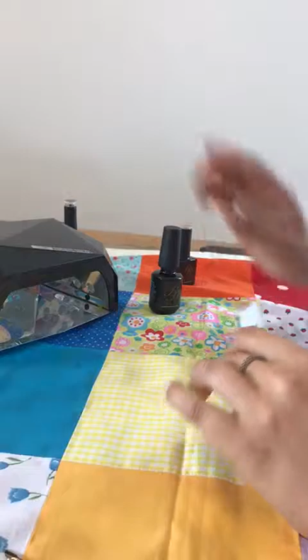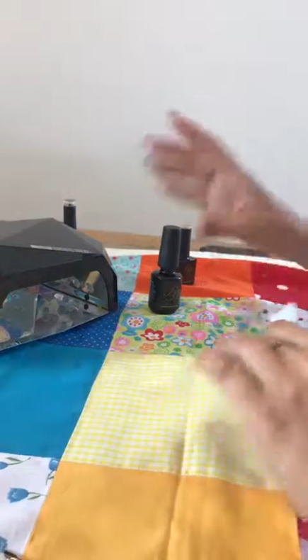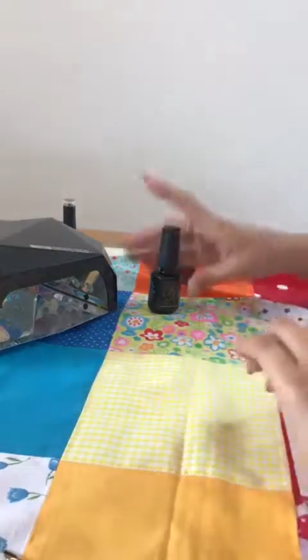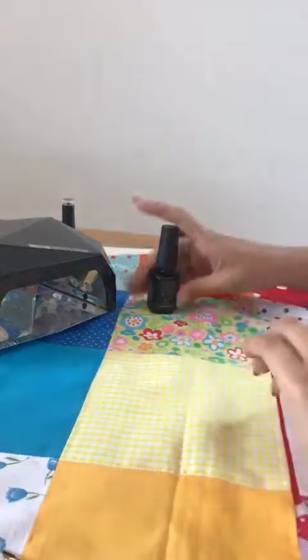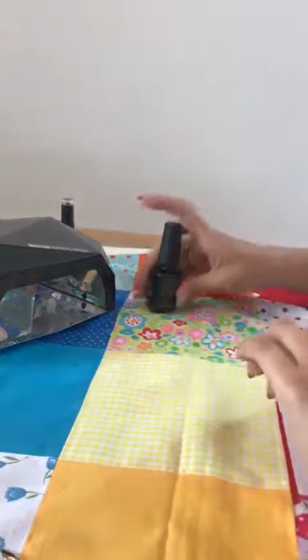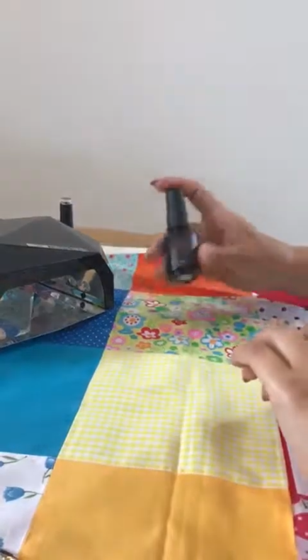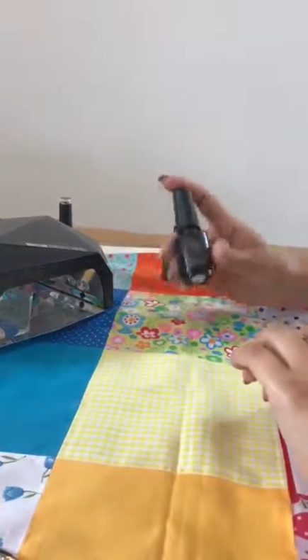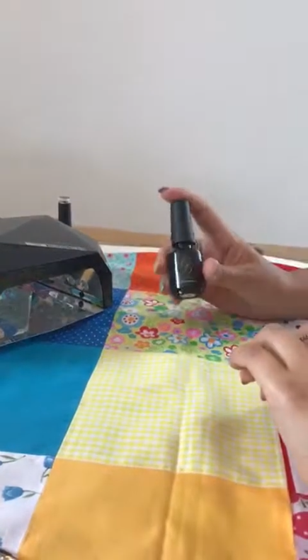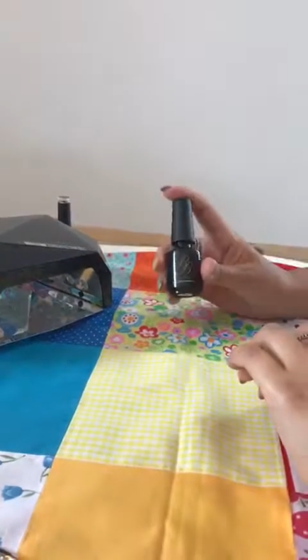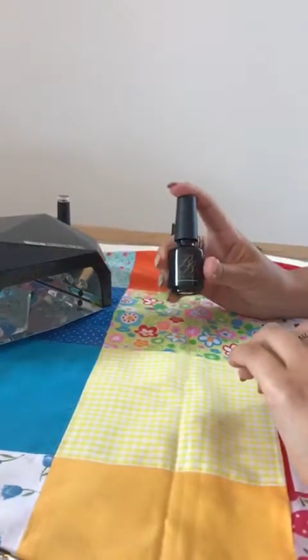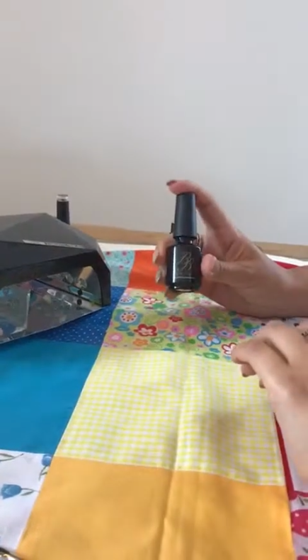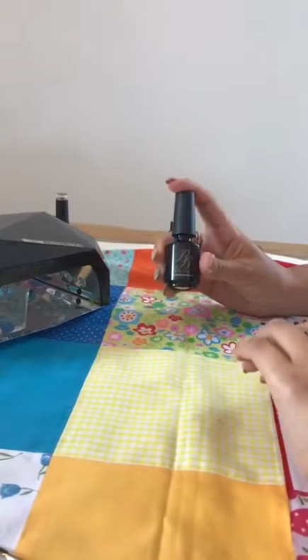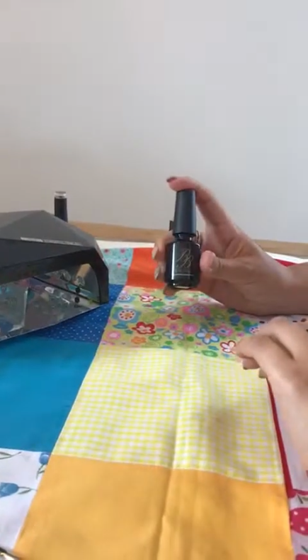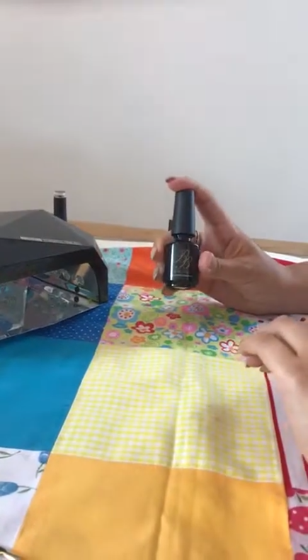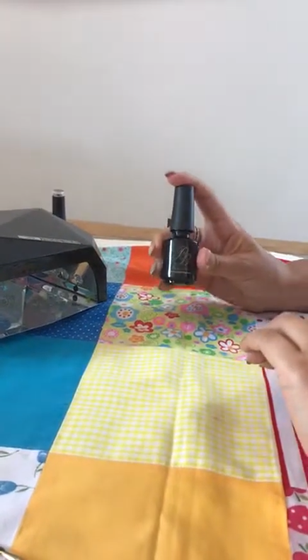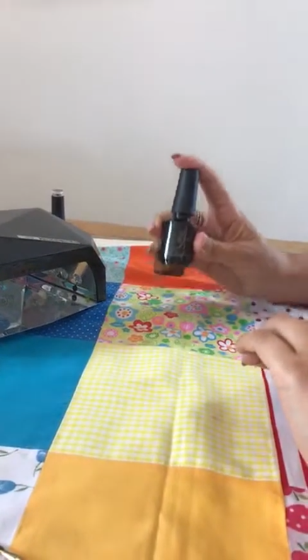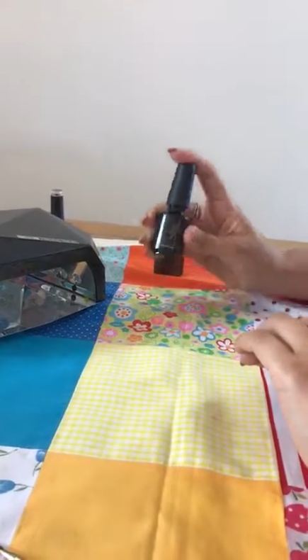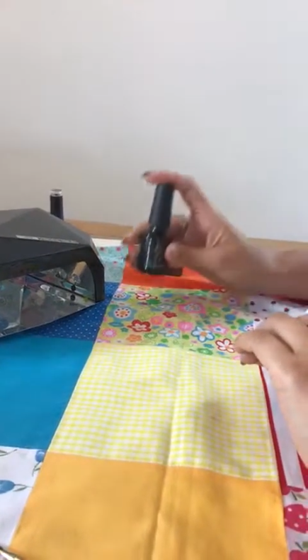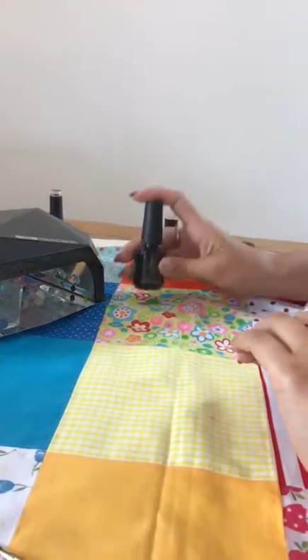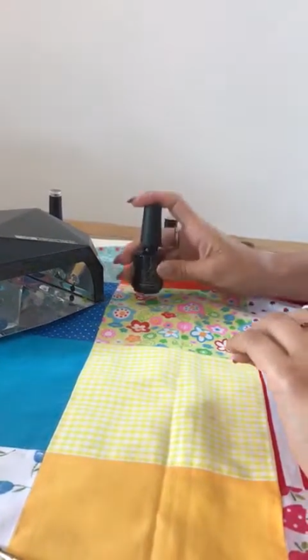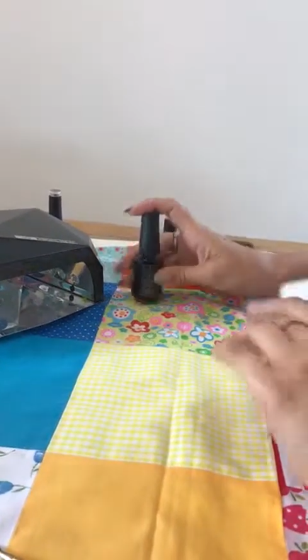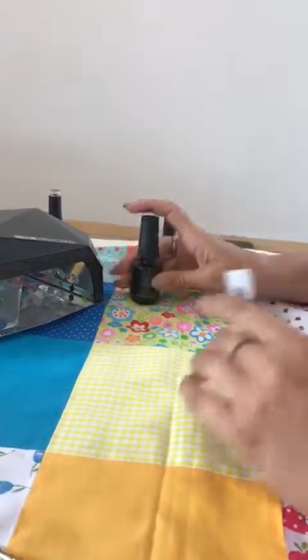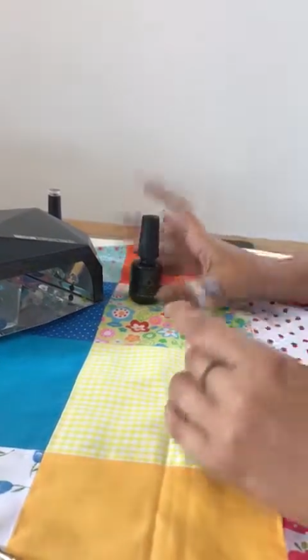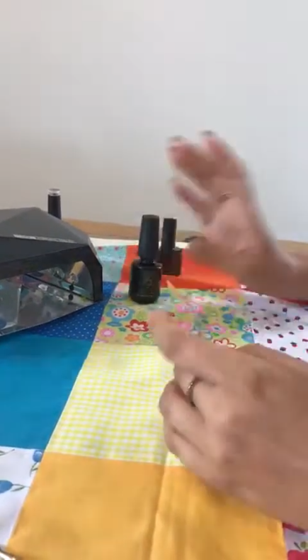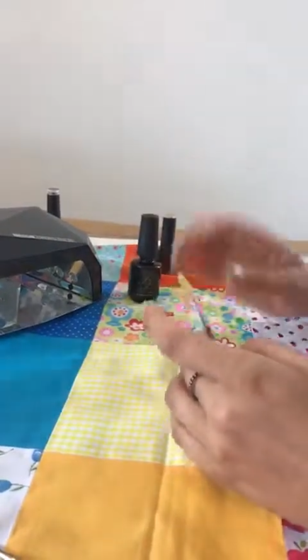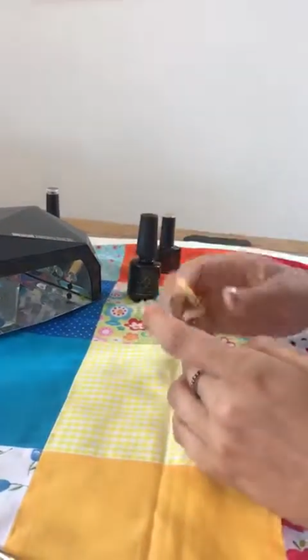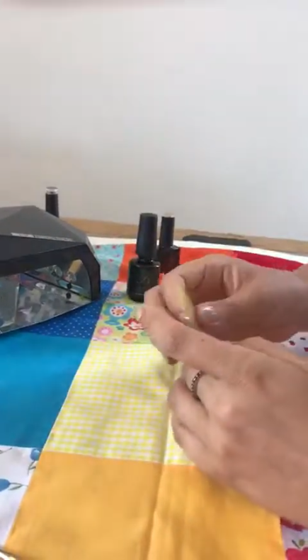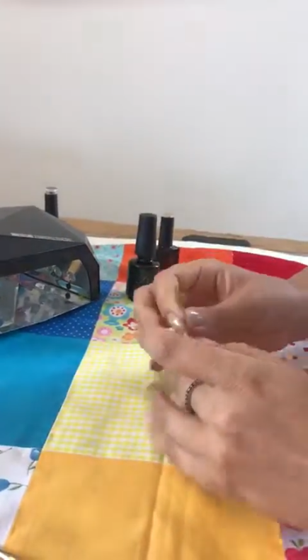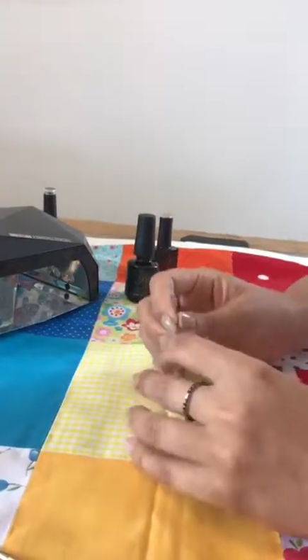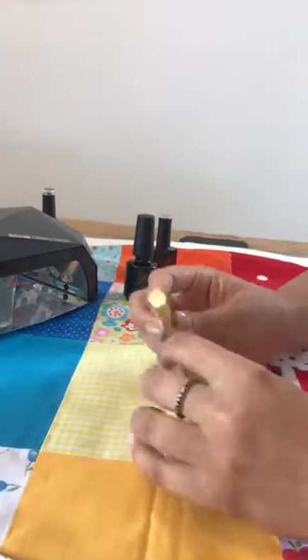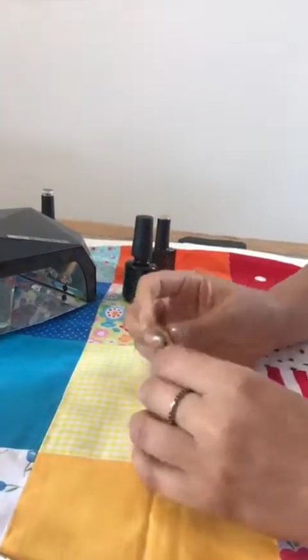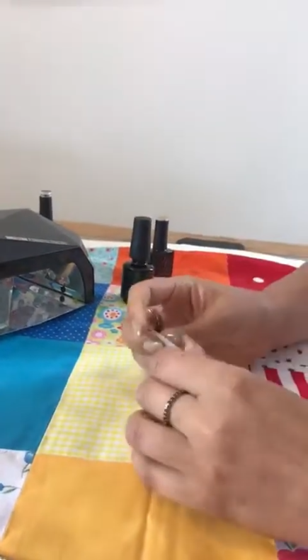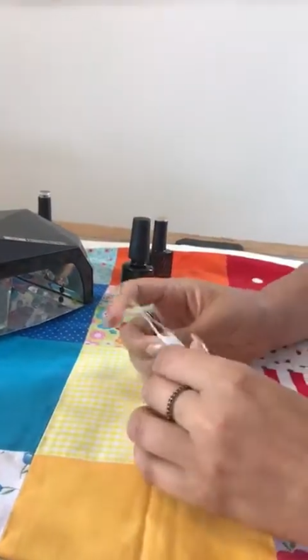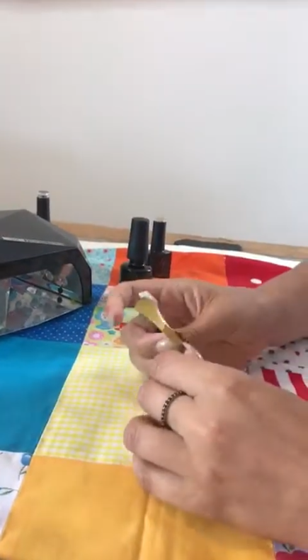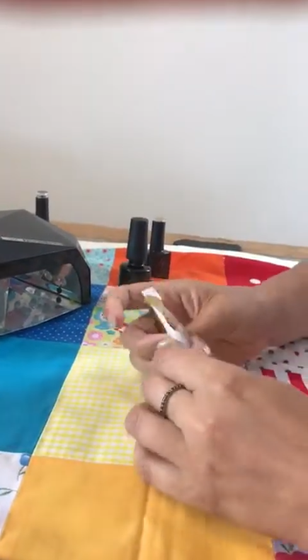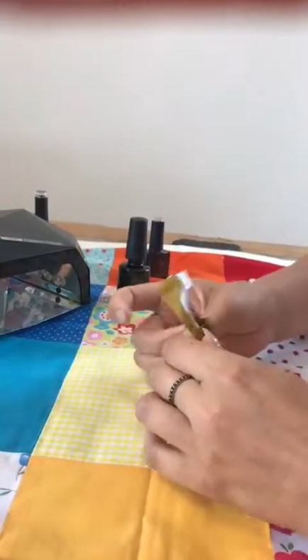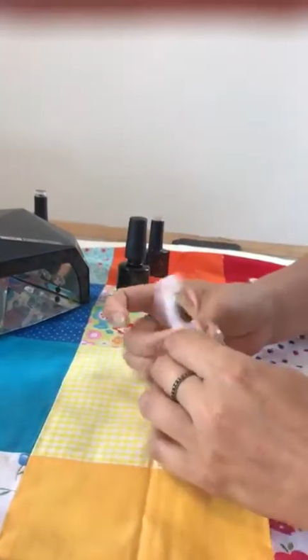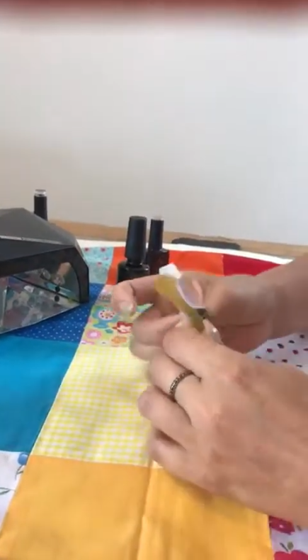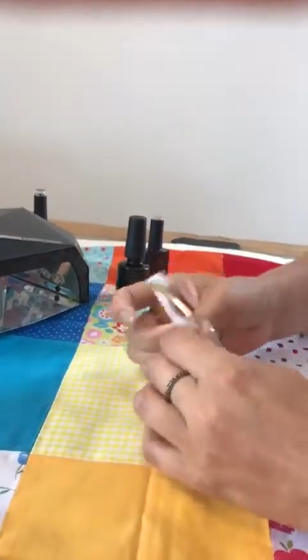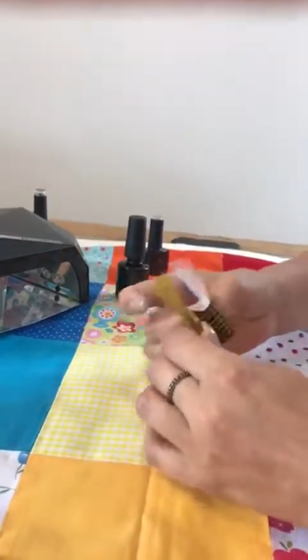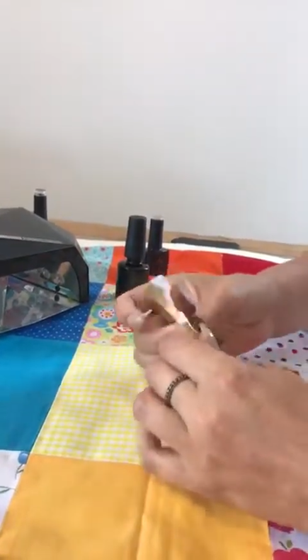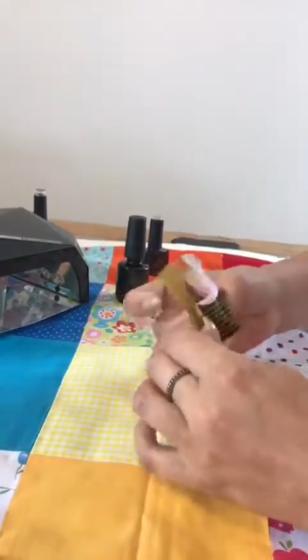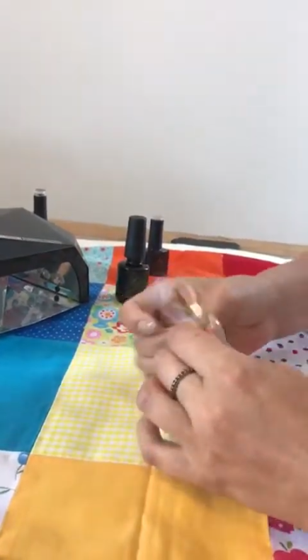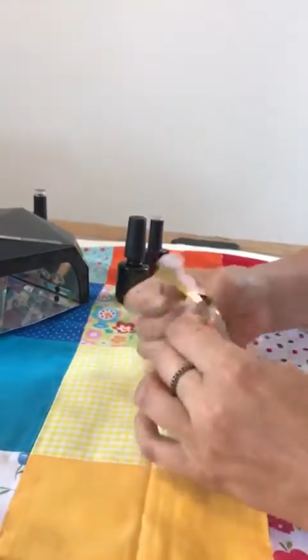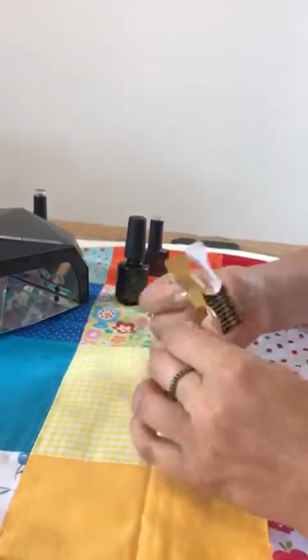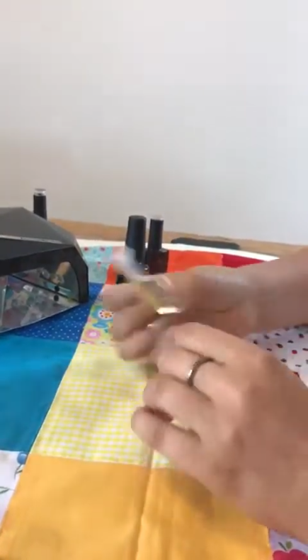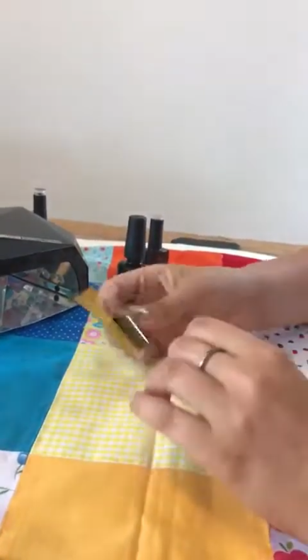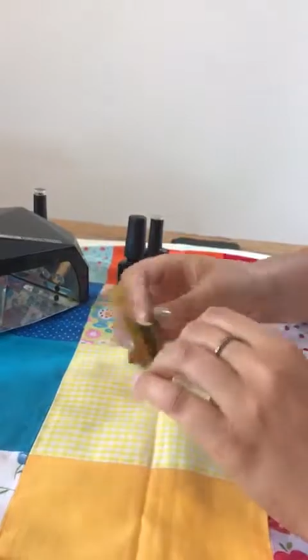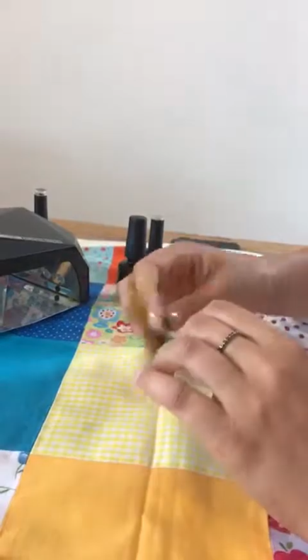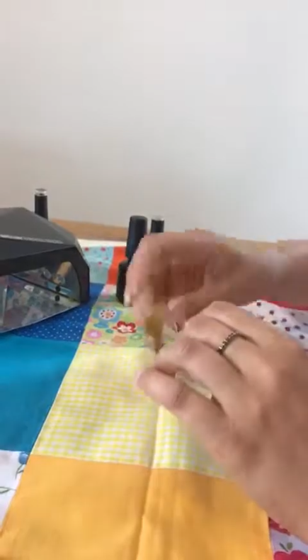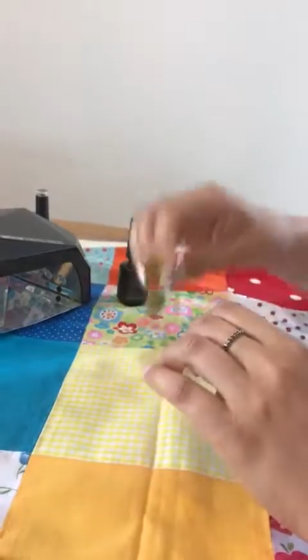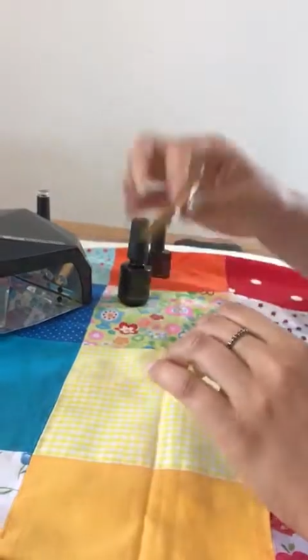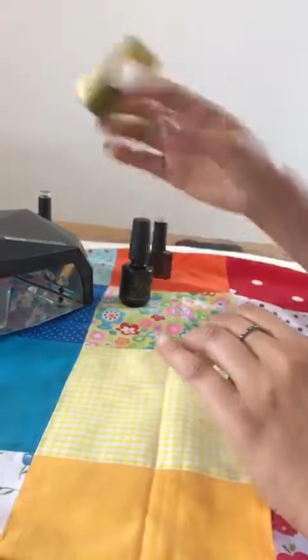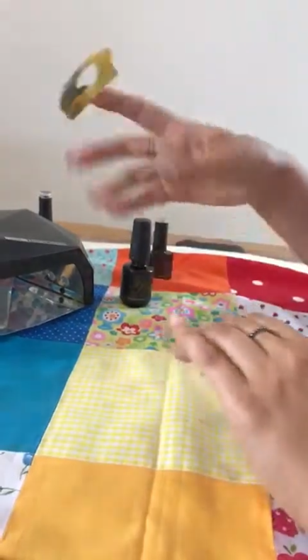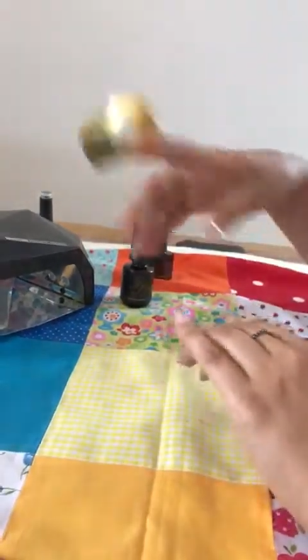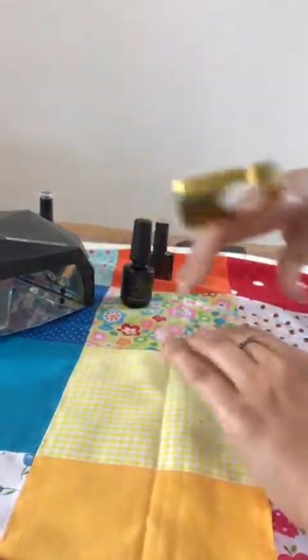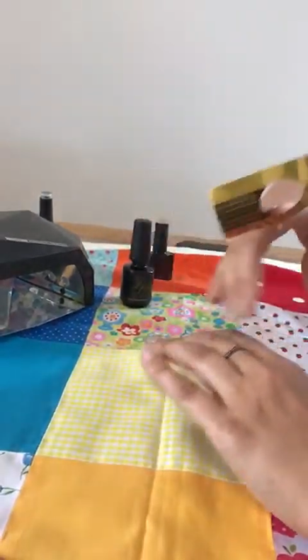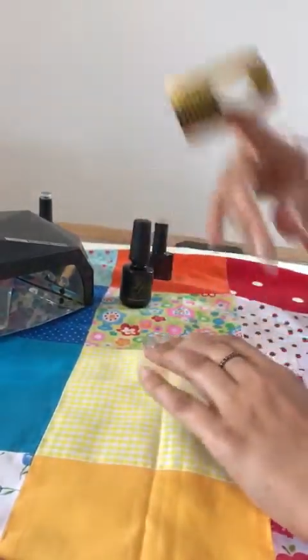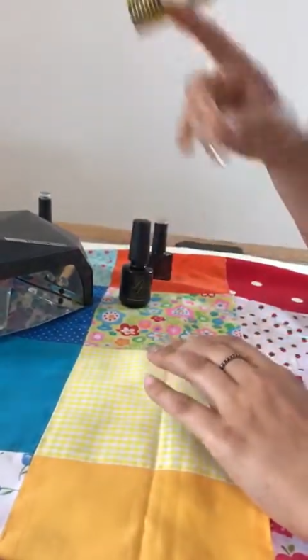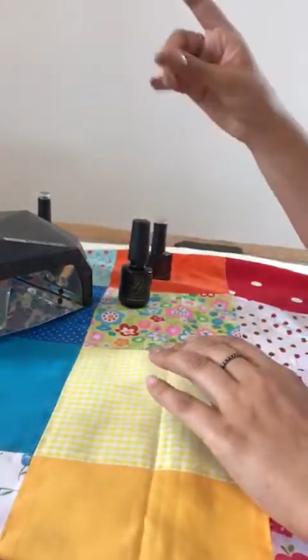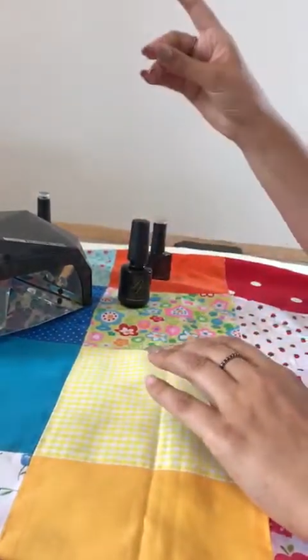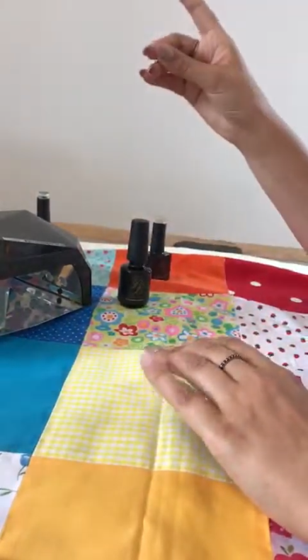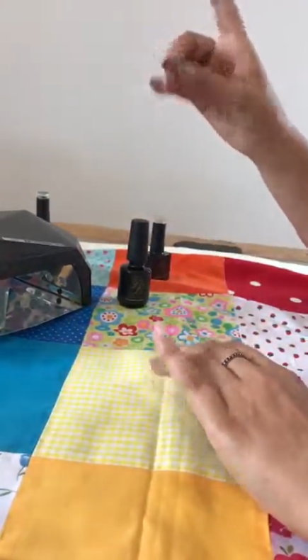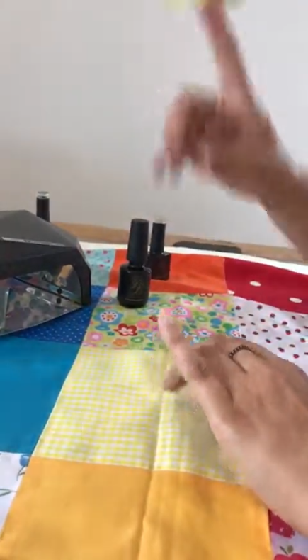This is a builder in a bottle instructional video. I'm going to show you today how you're going to work with it — super easy.